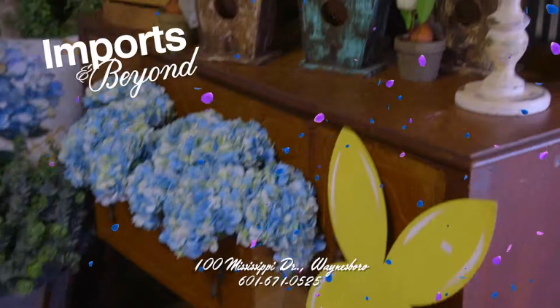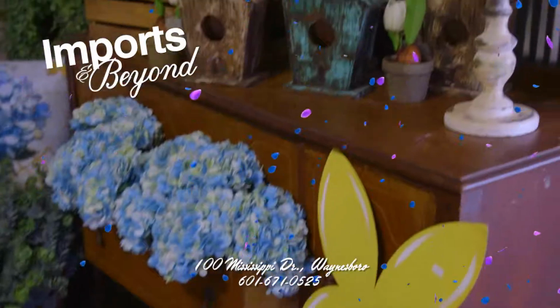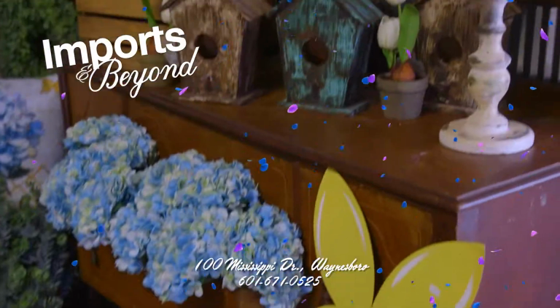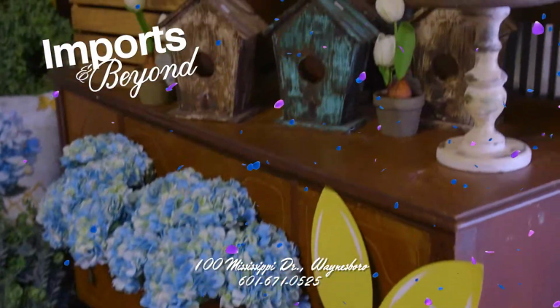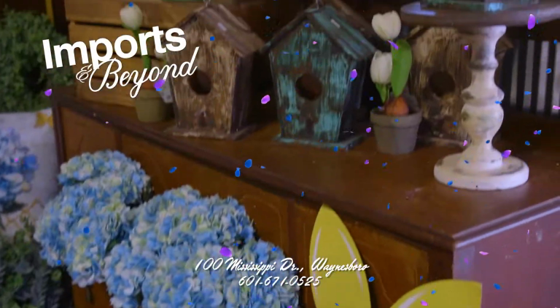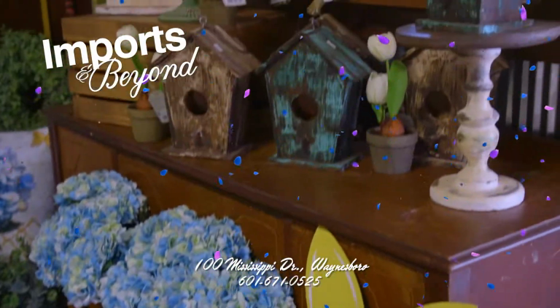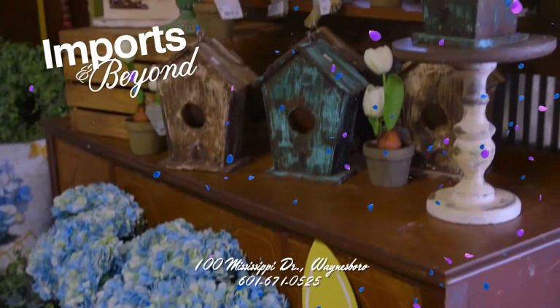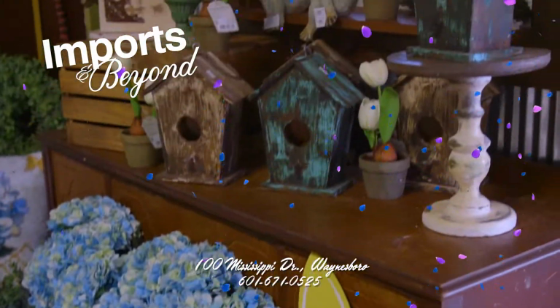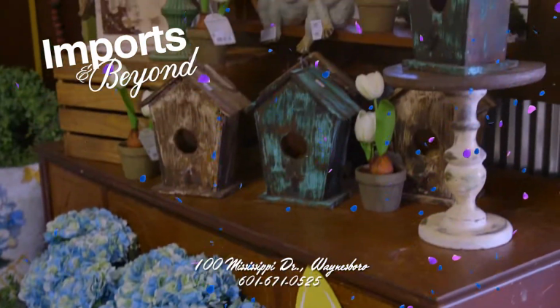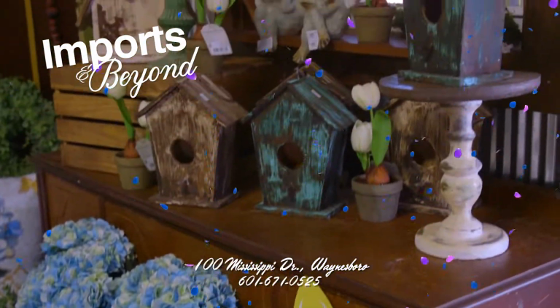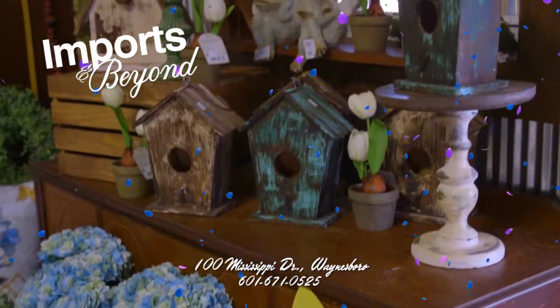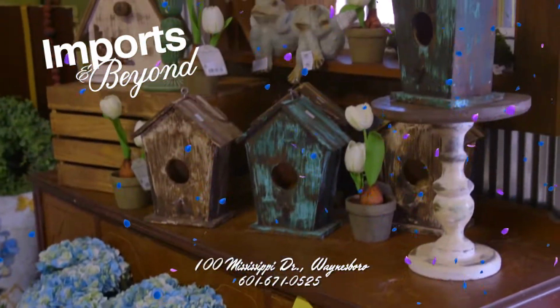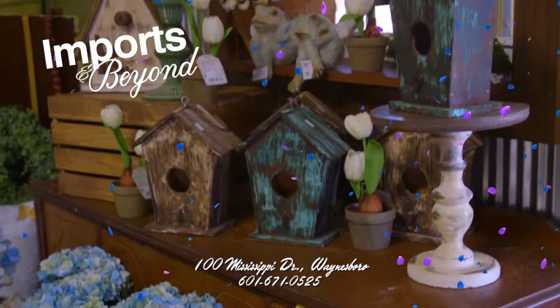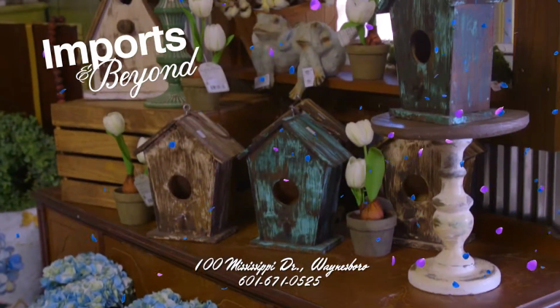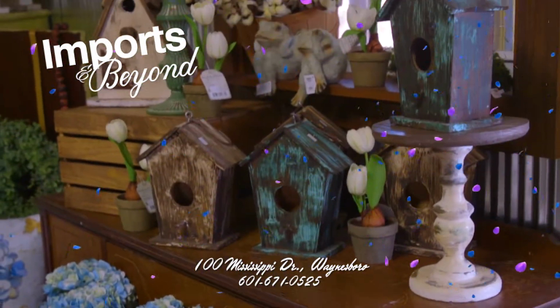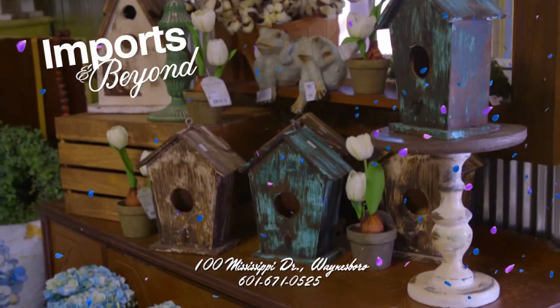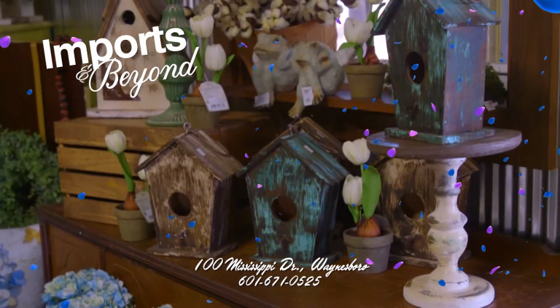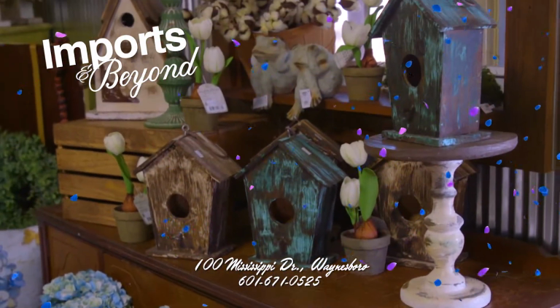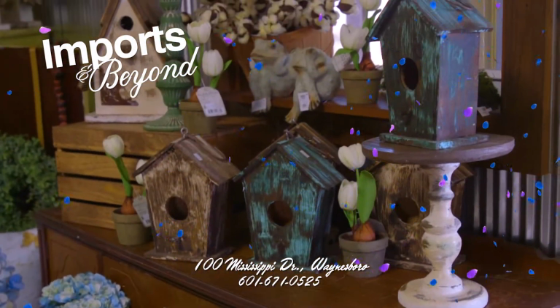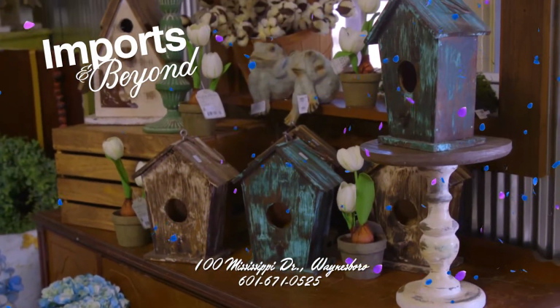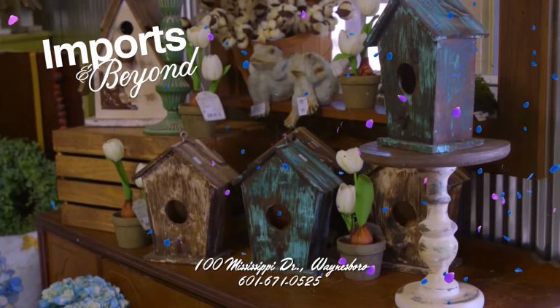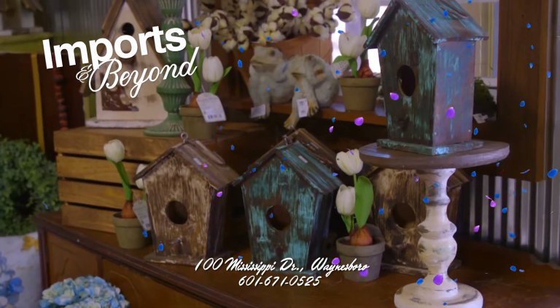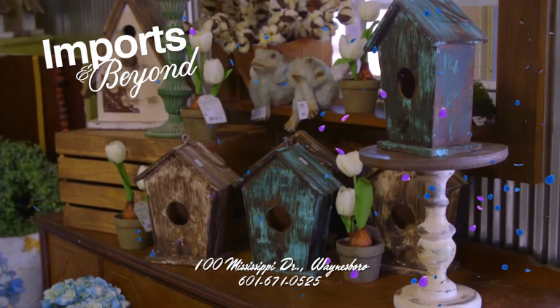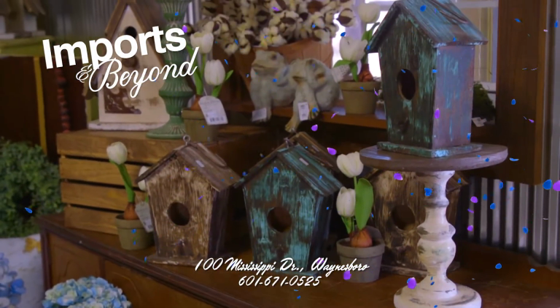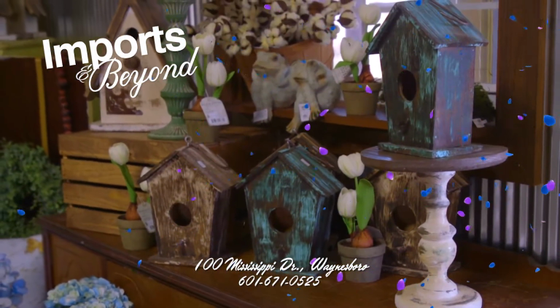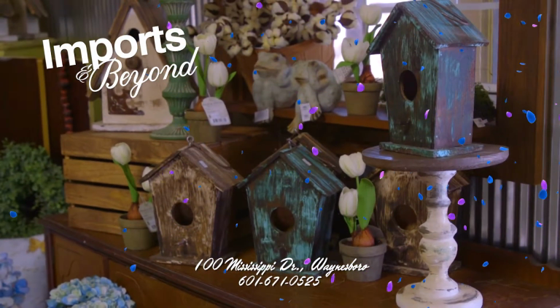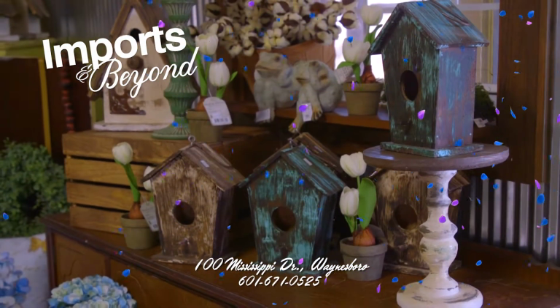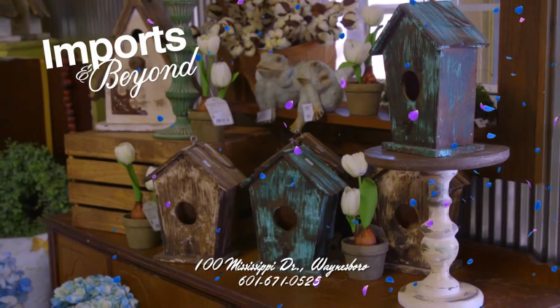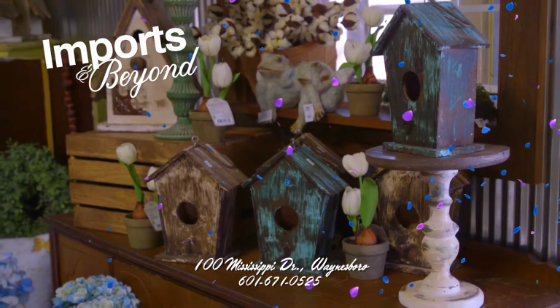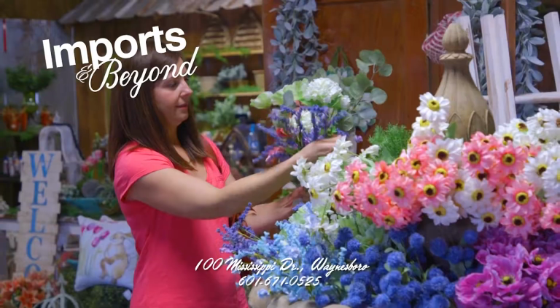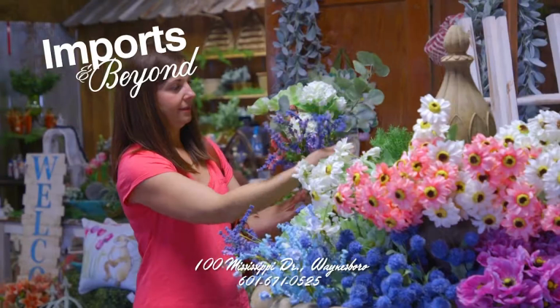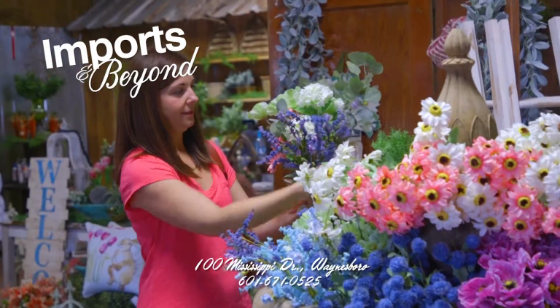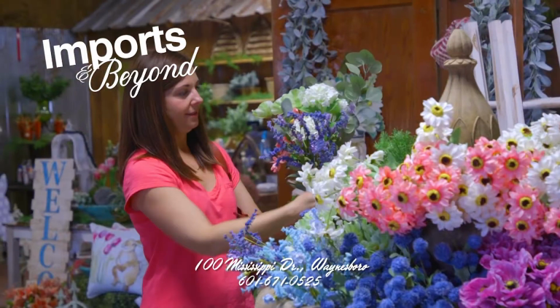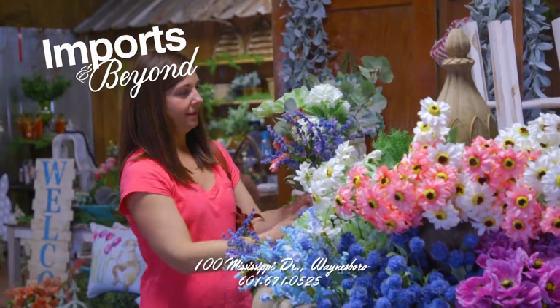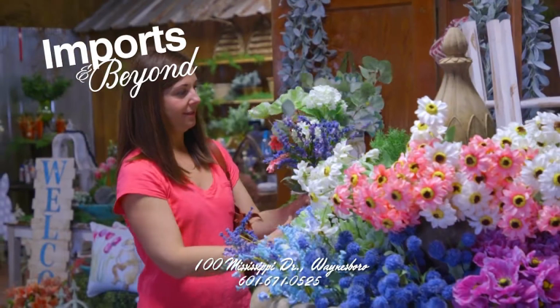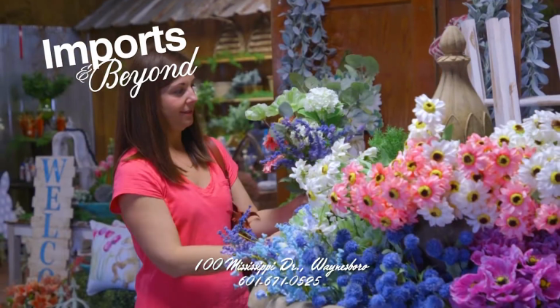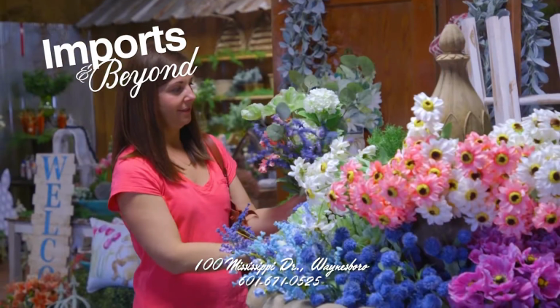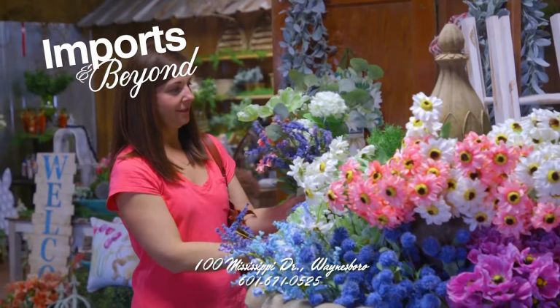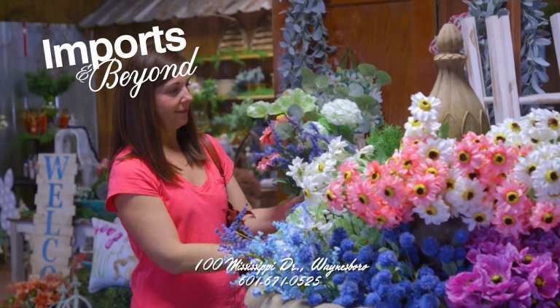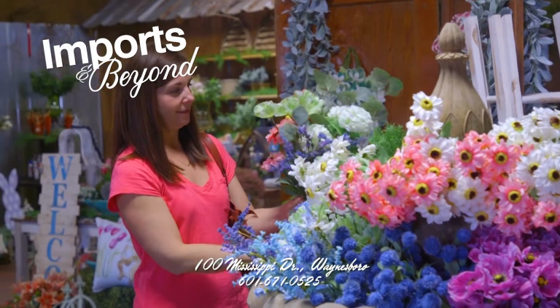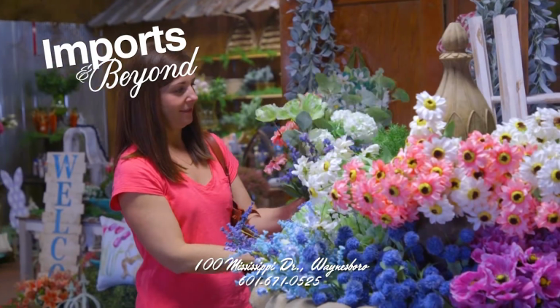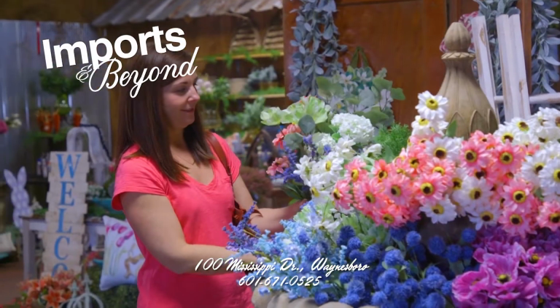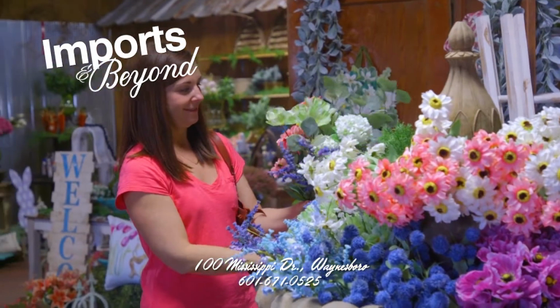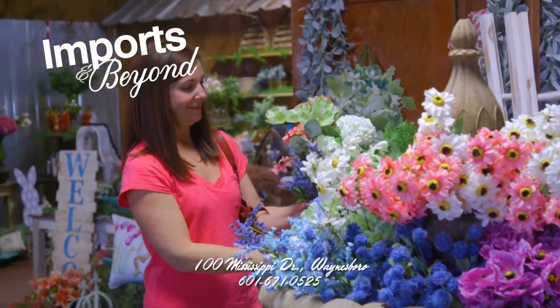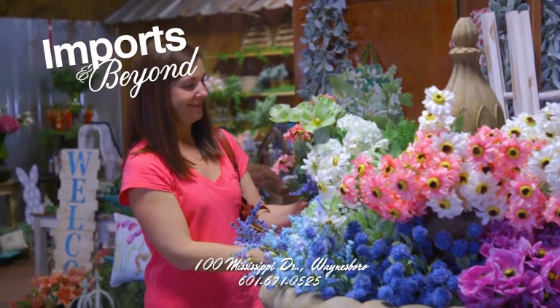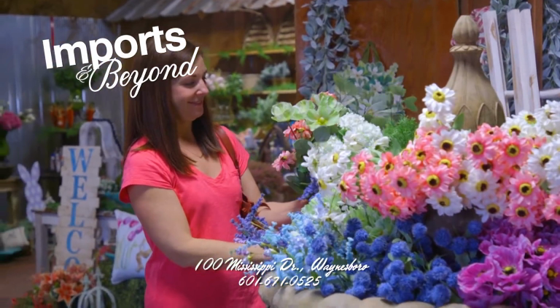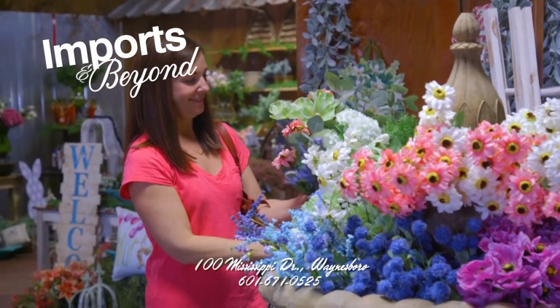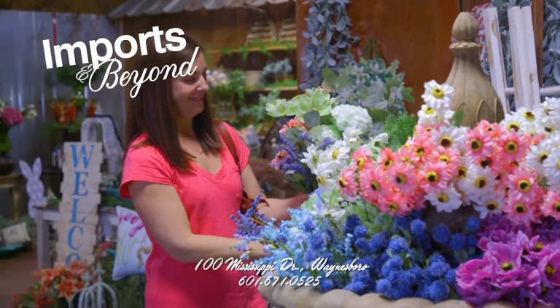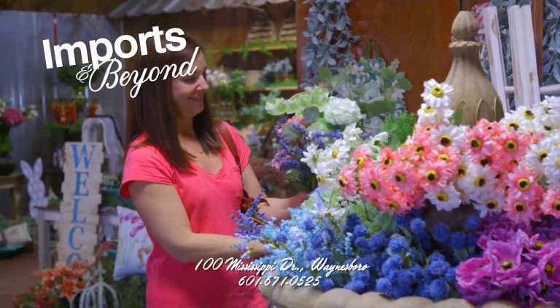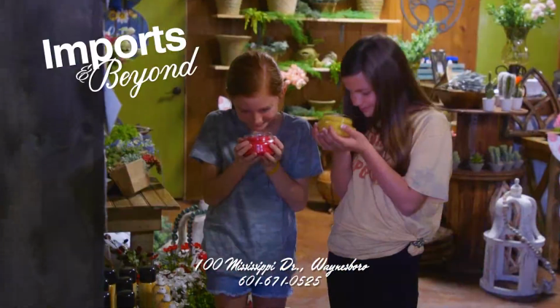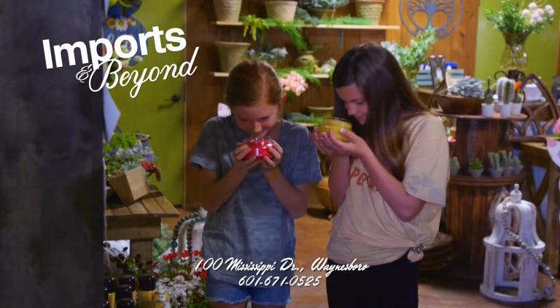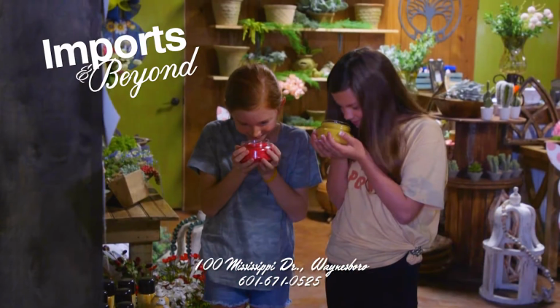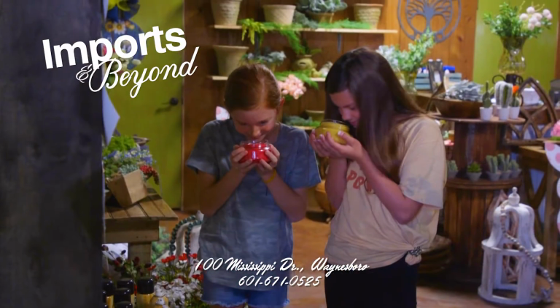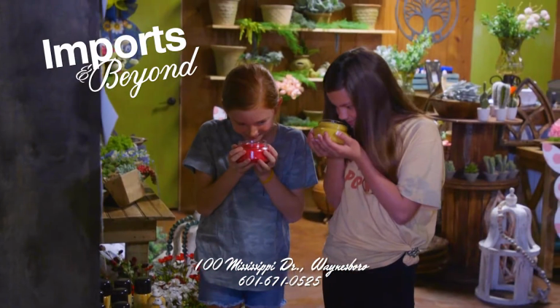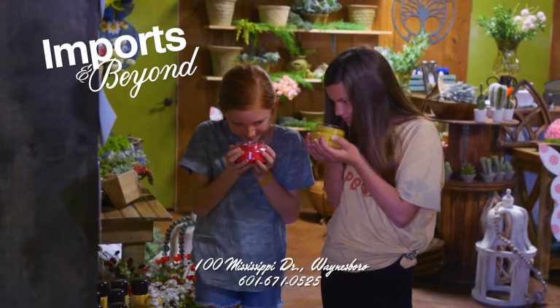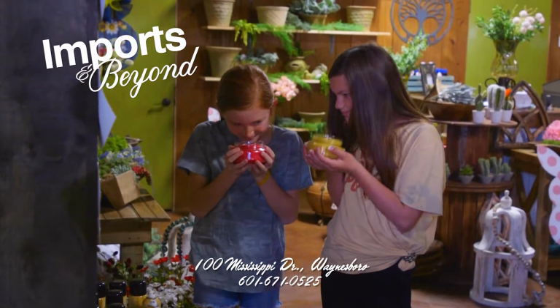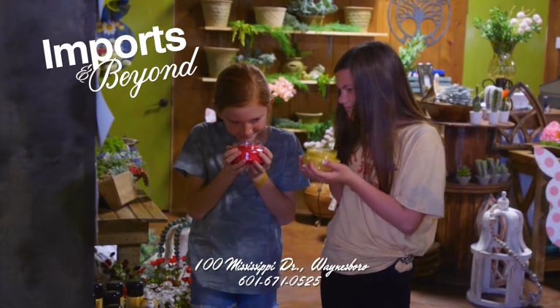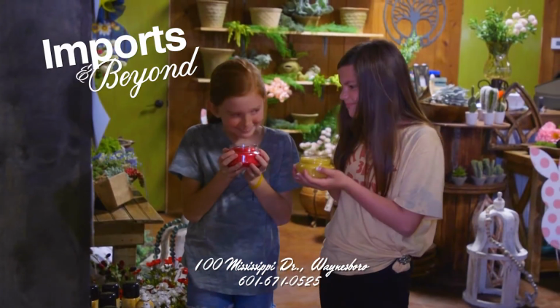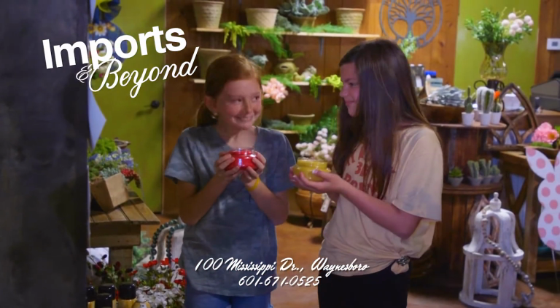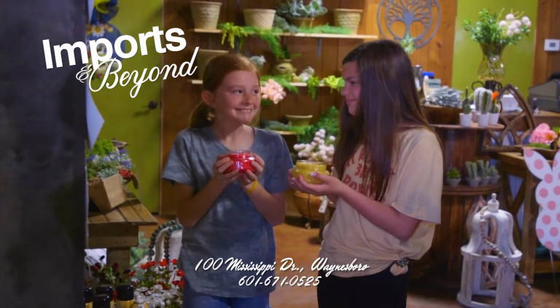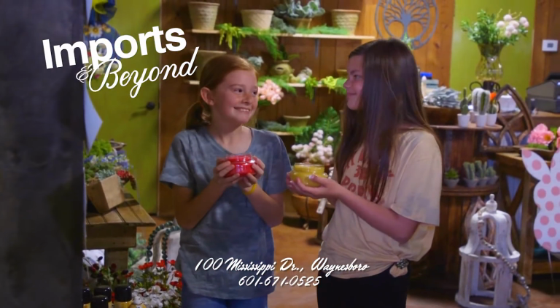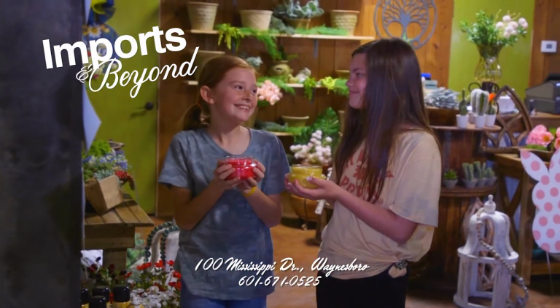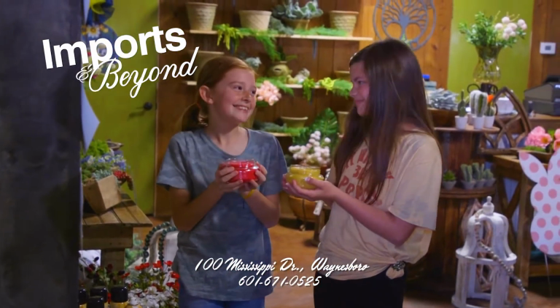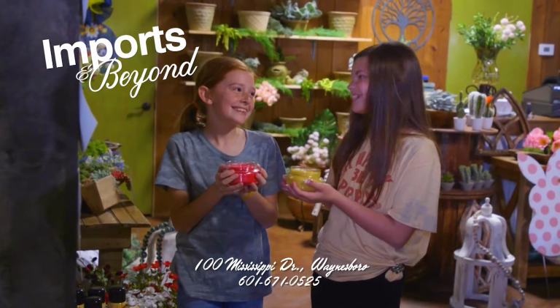Imports and Beyond invite you to visit for spring. We have all sorts of fantastic decorations for this unique time of year.